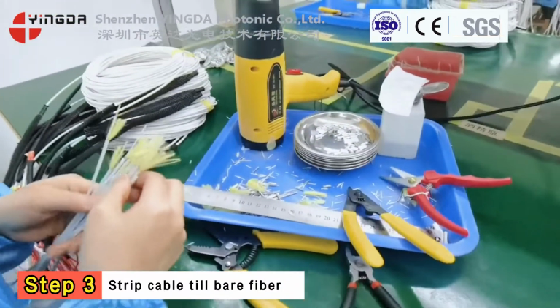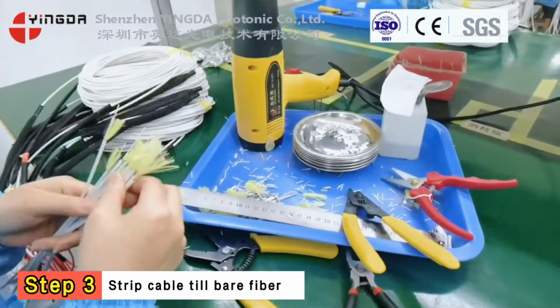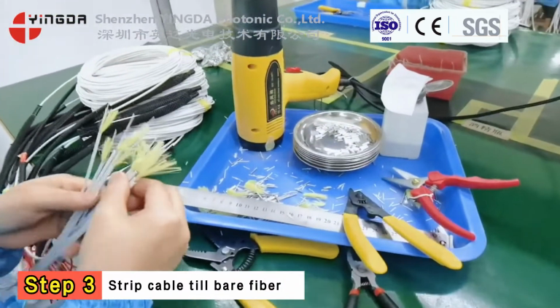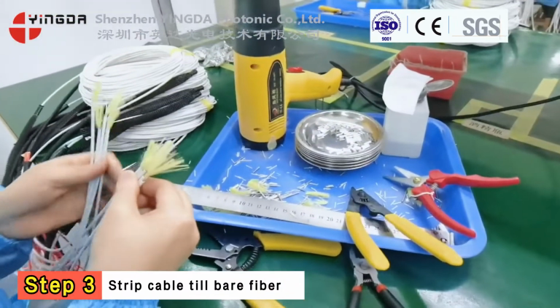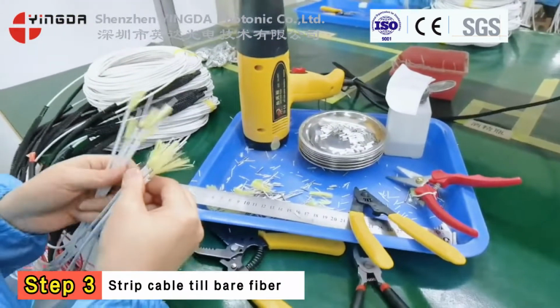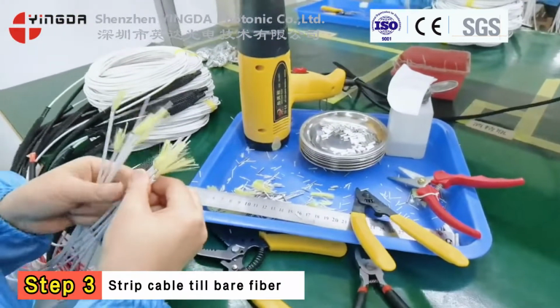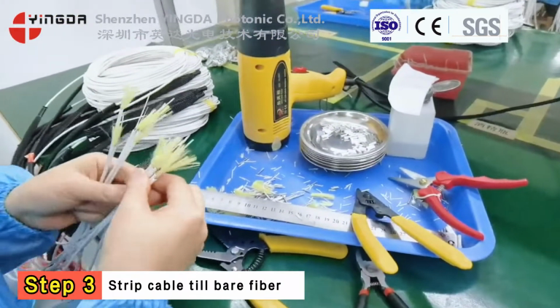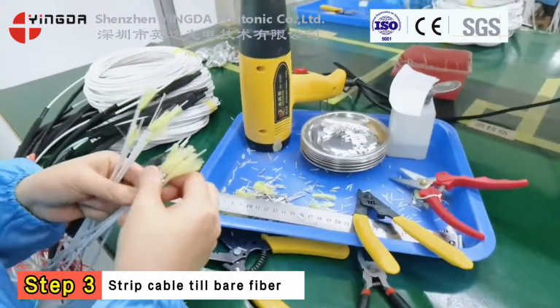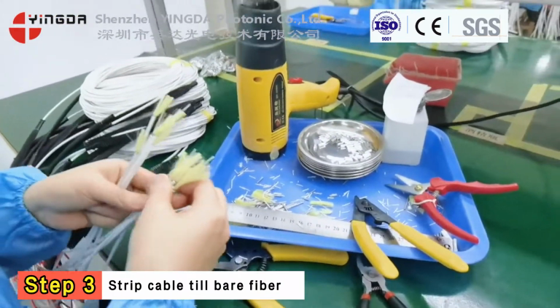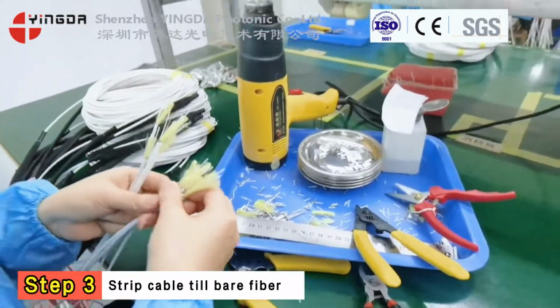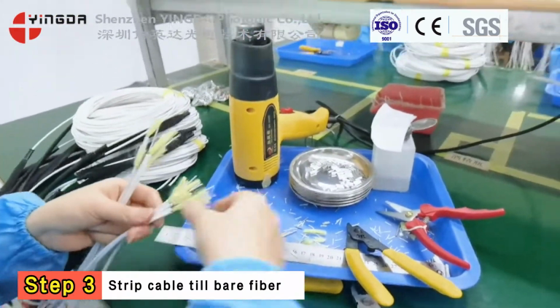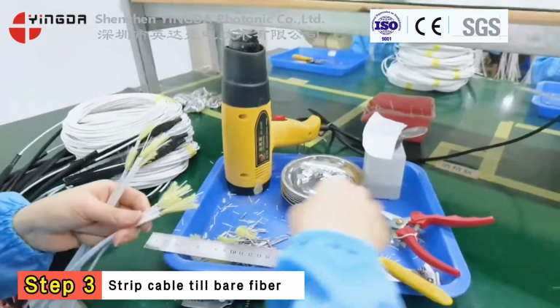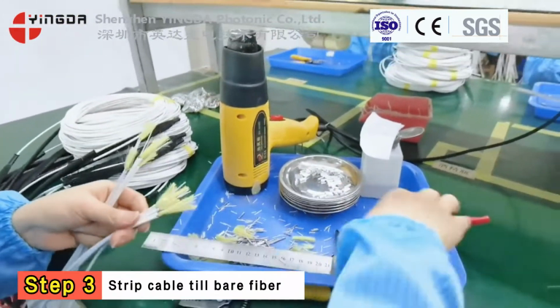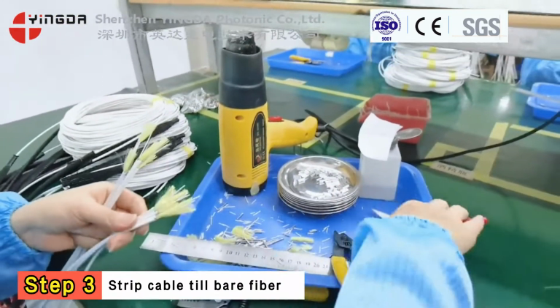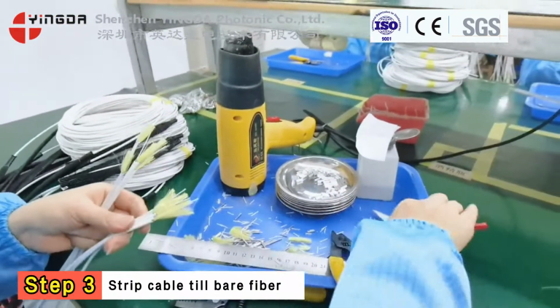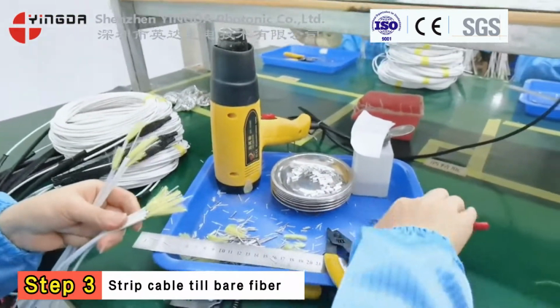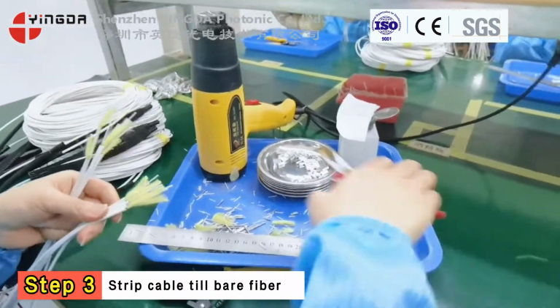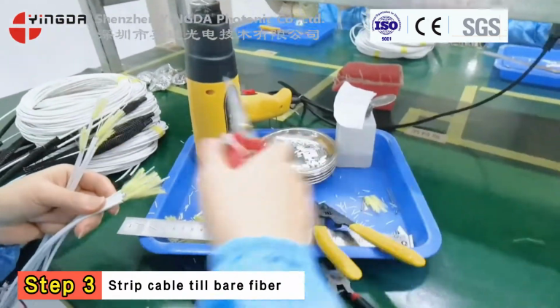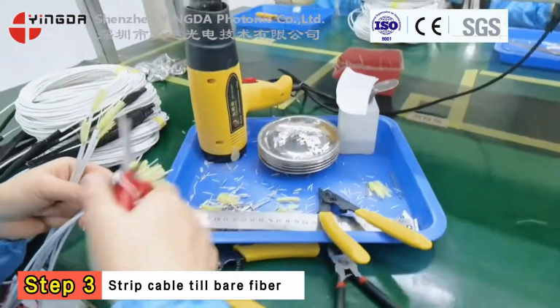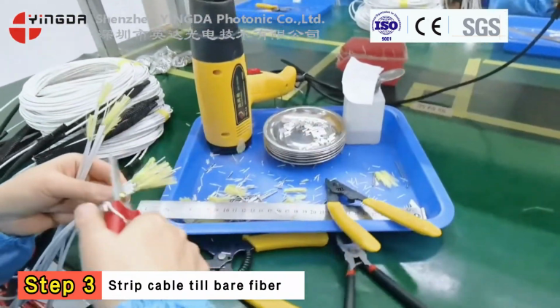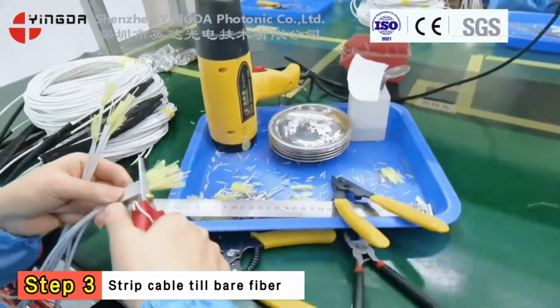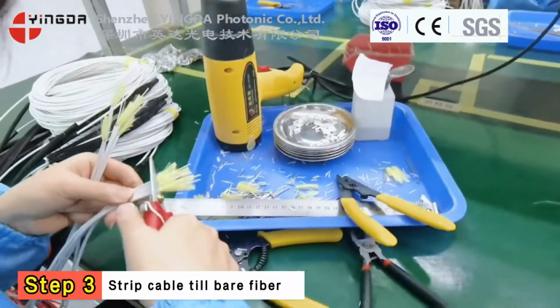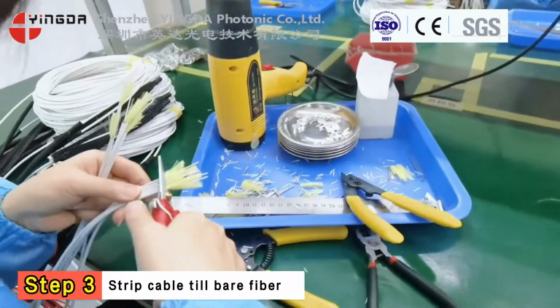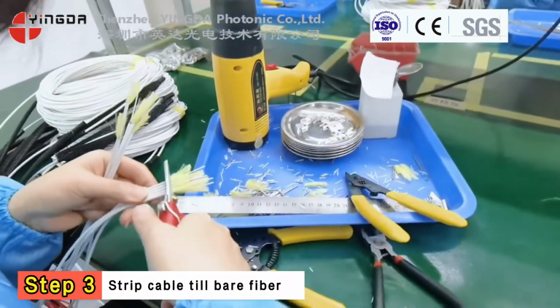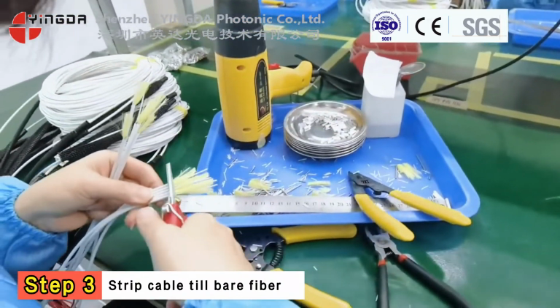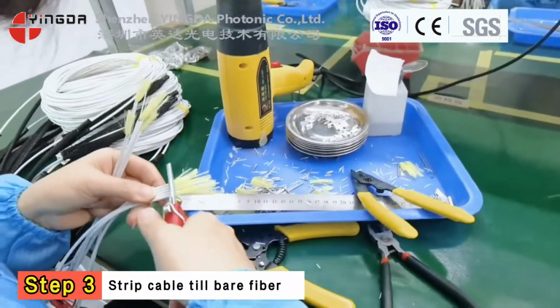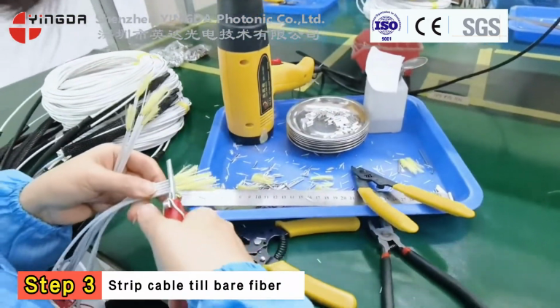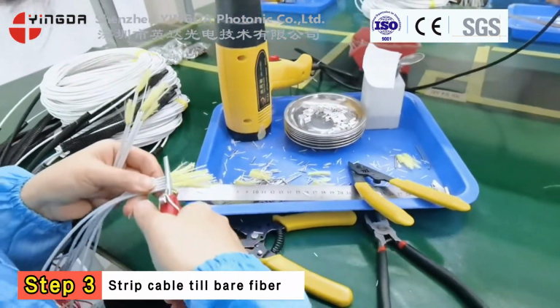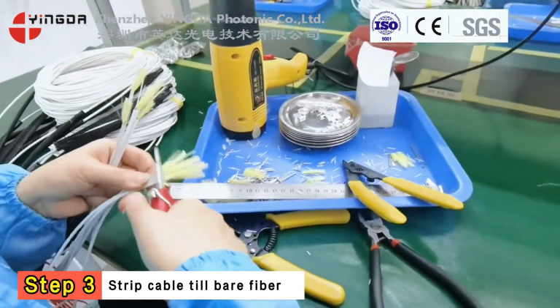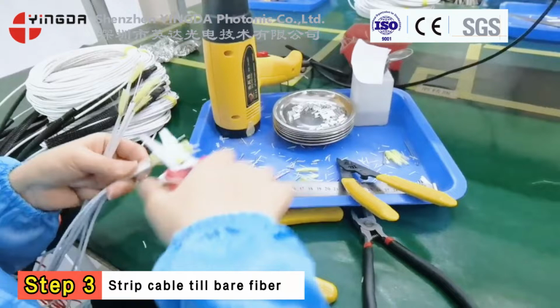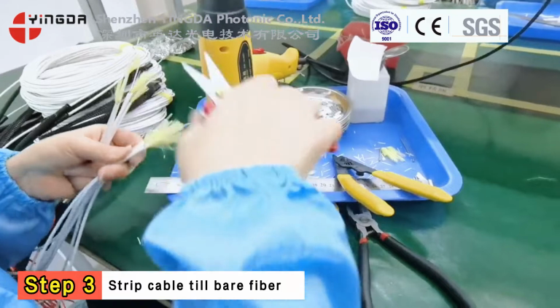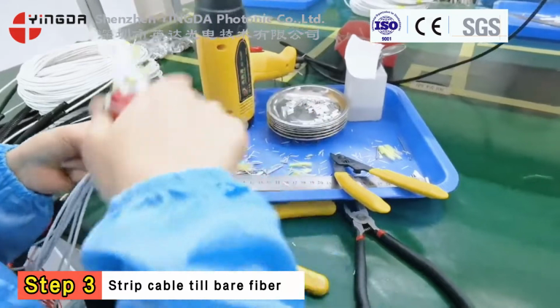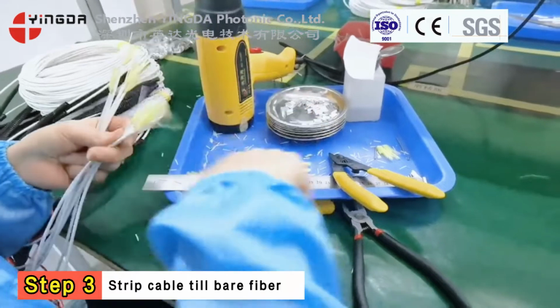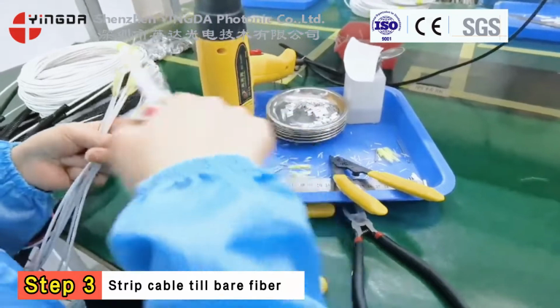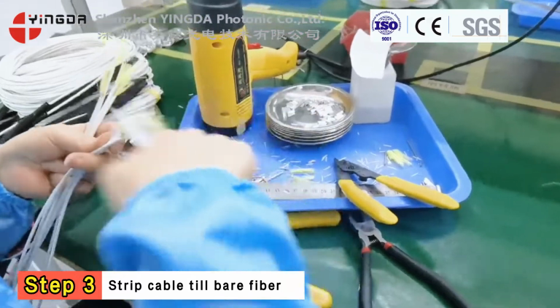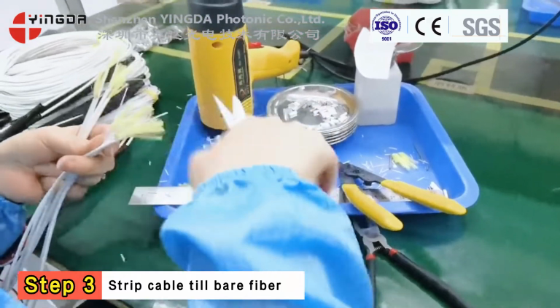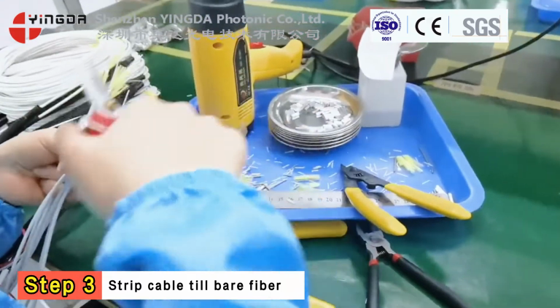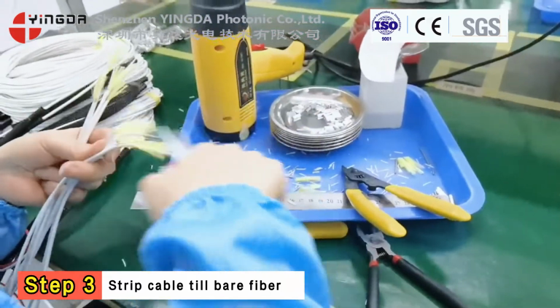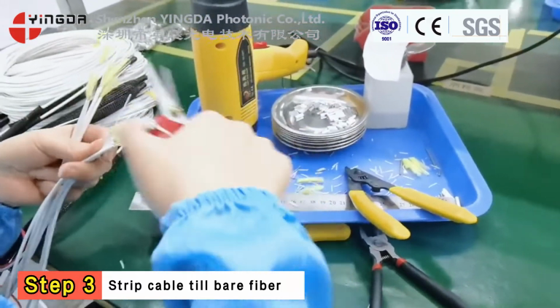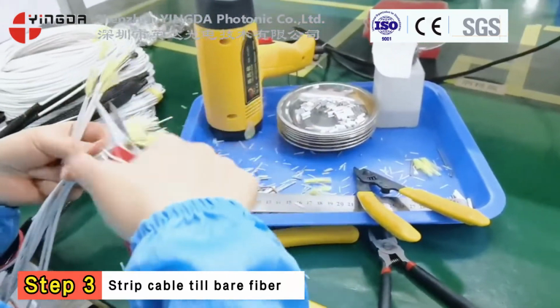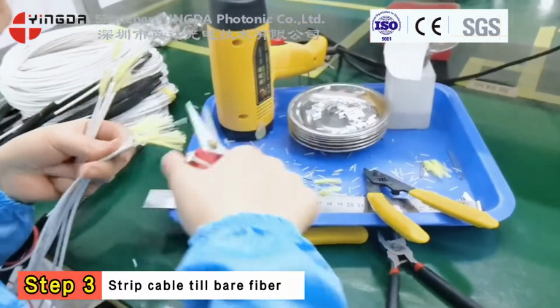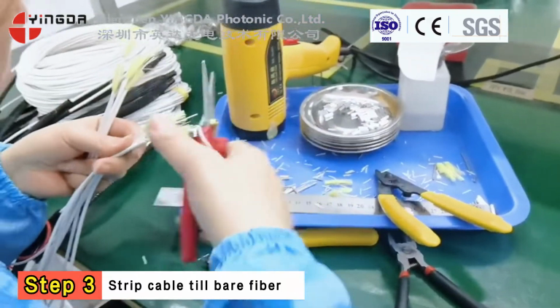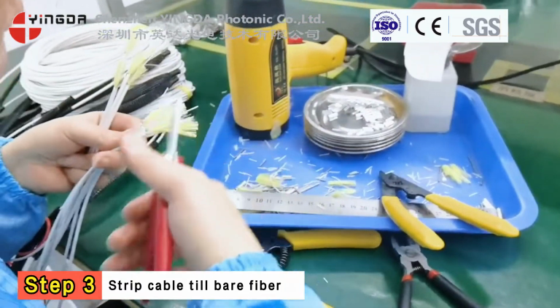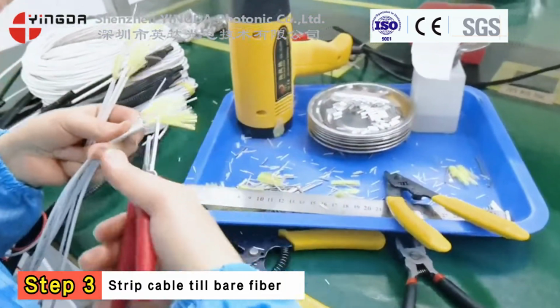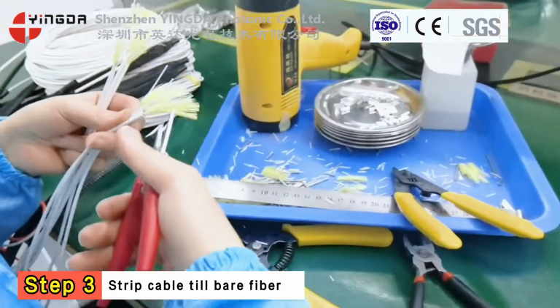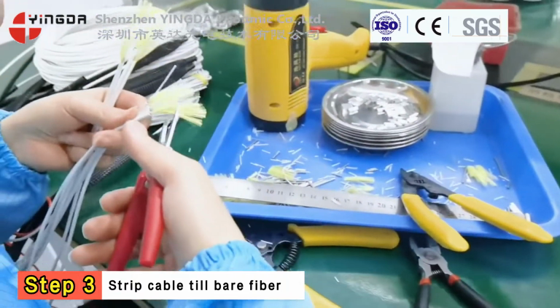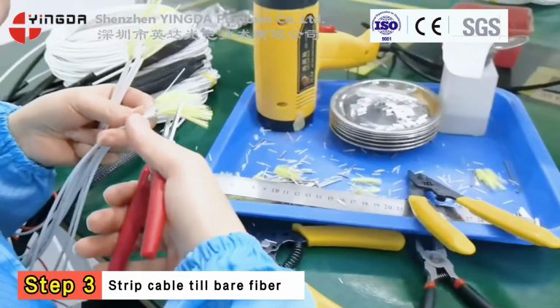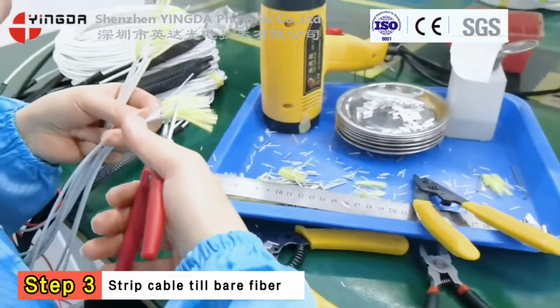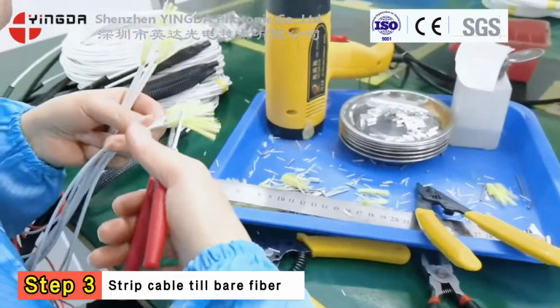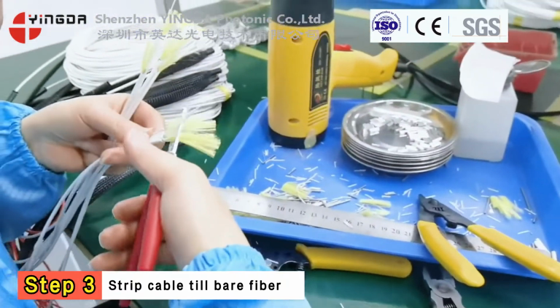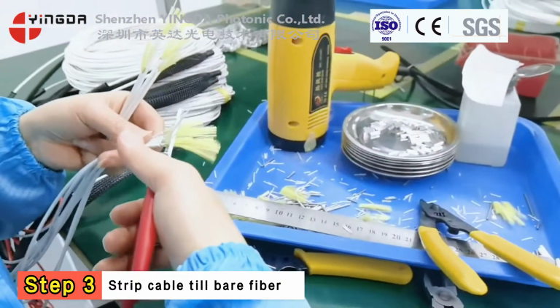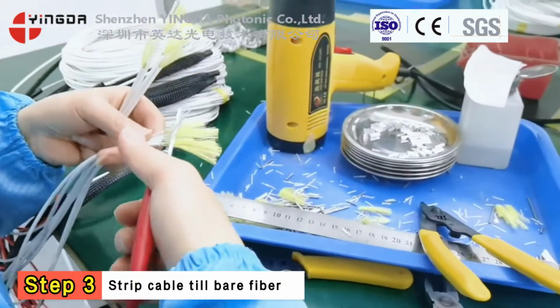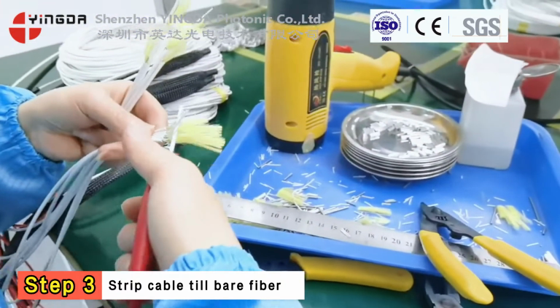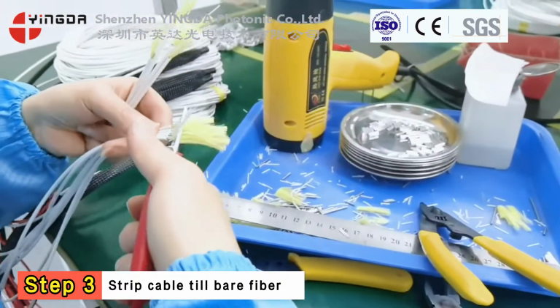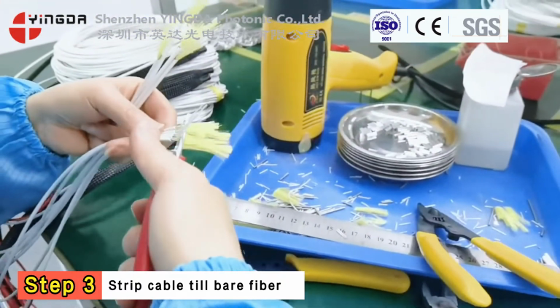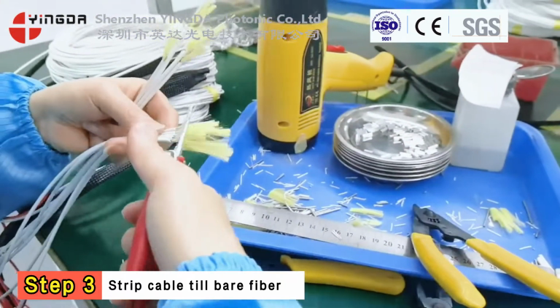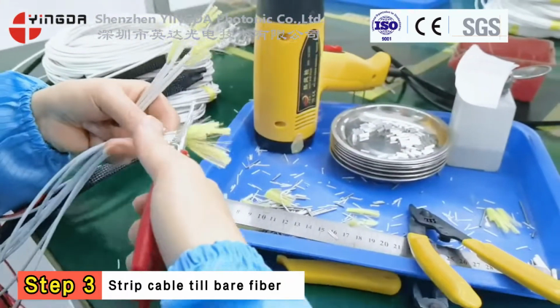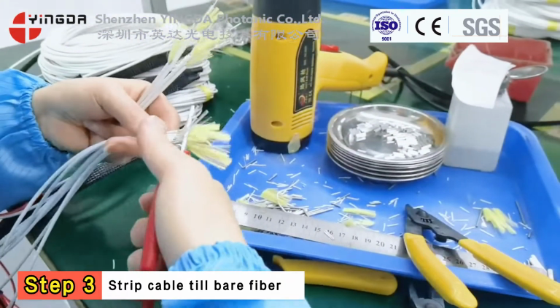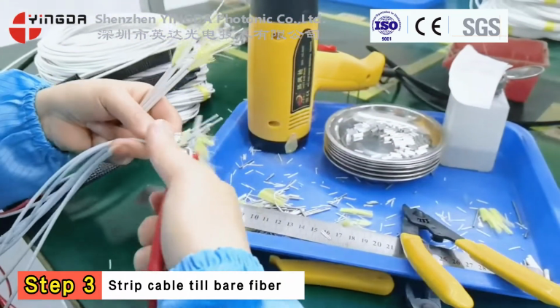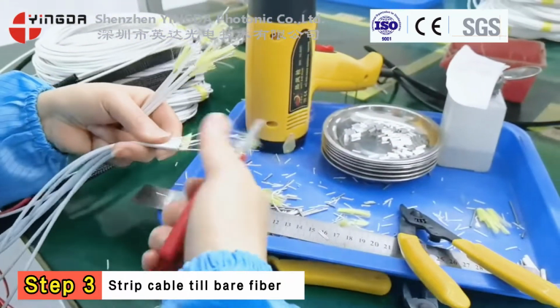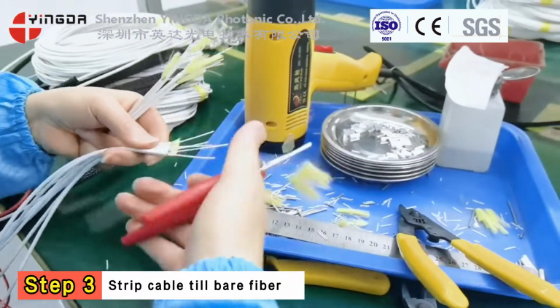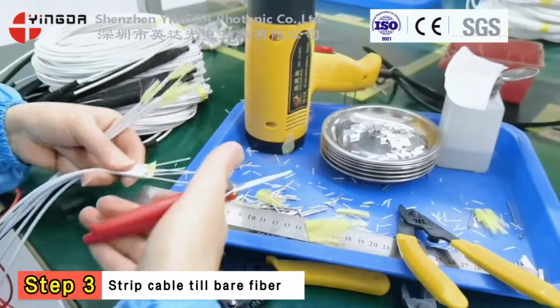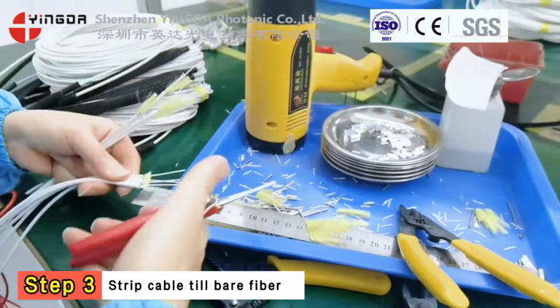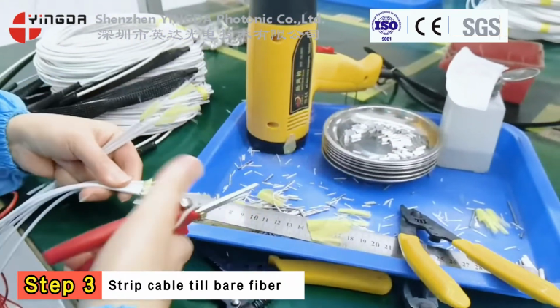Step 3. Strip the cable jacket coating down to bare fiber and make all parts ready.